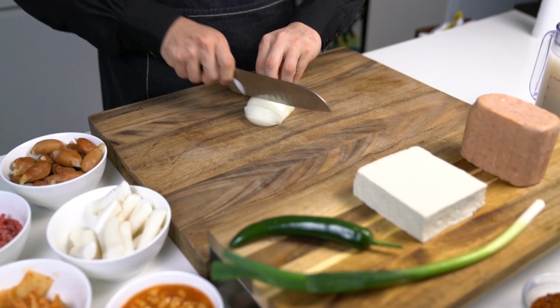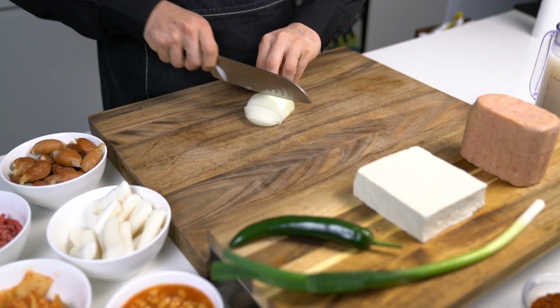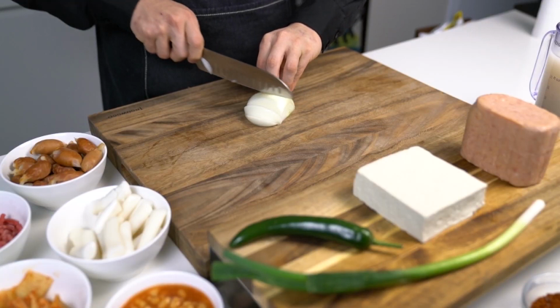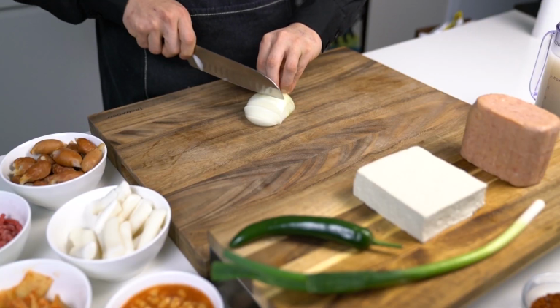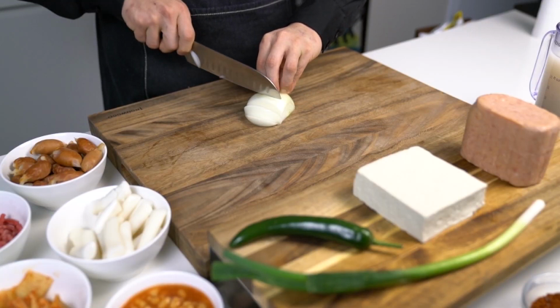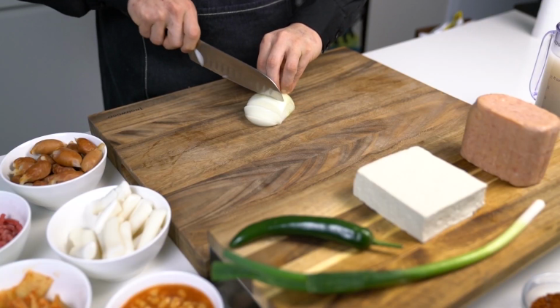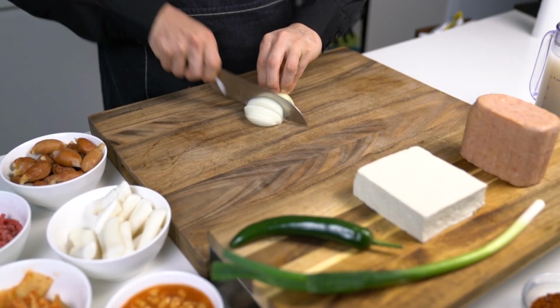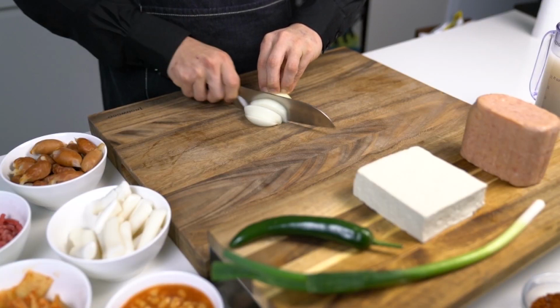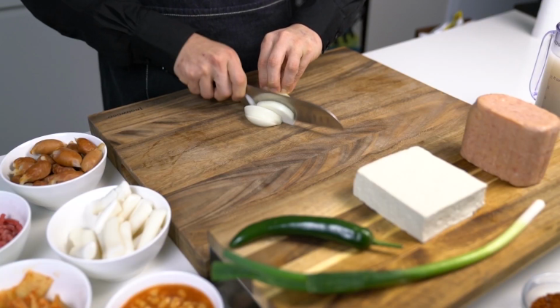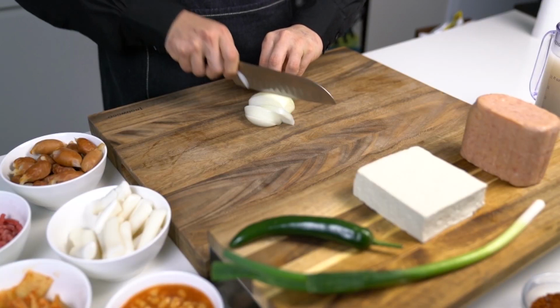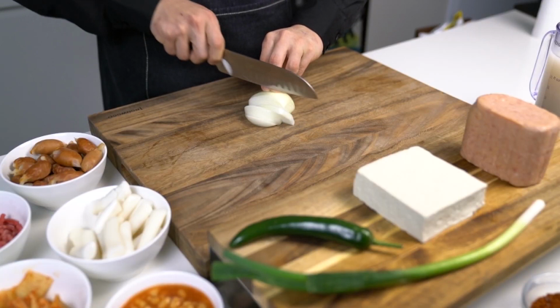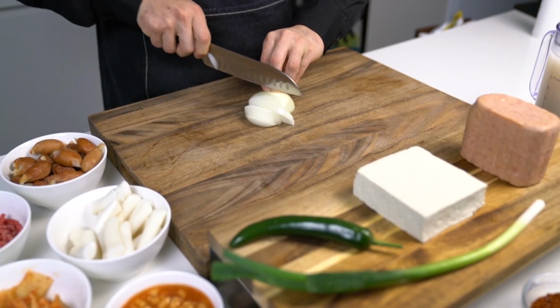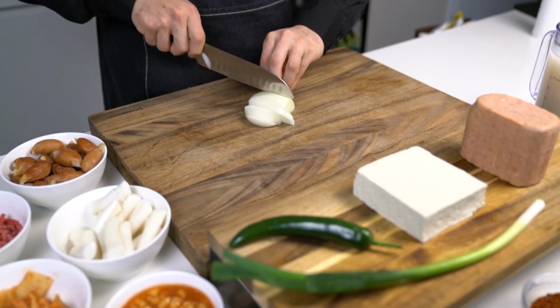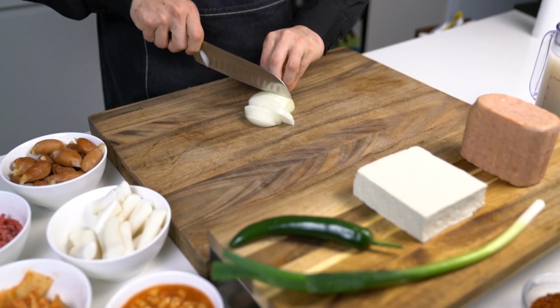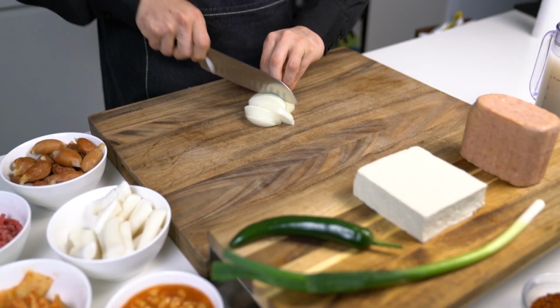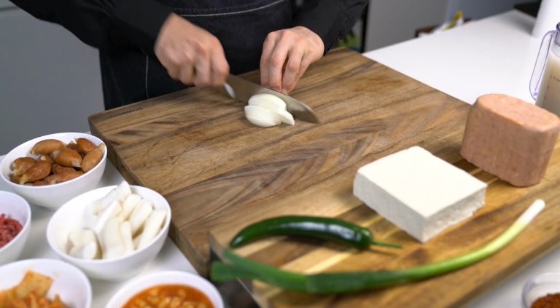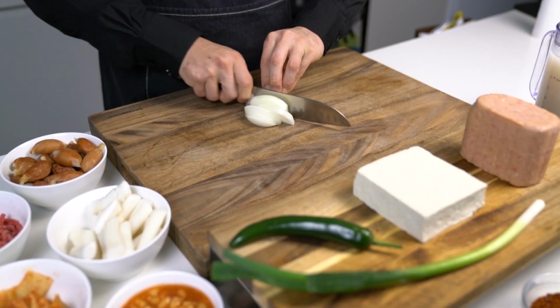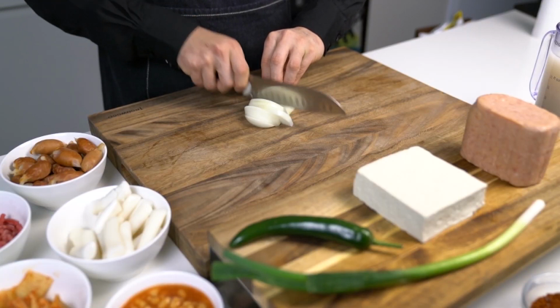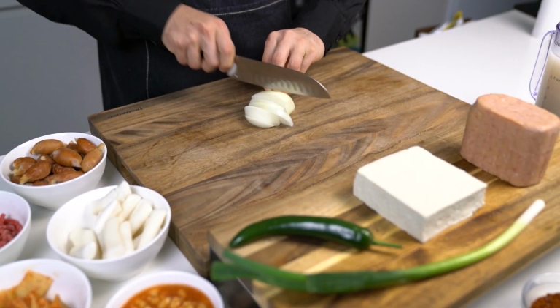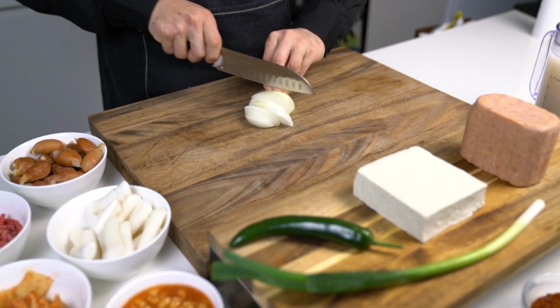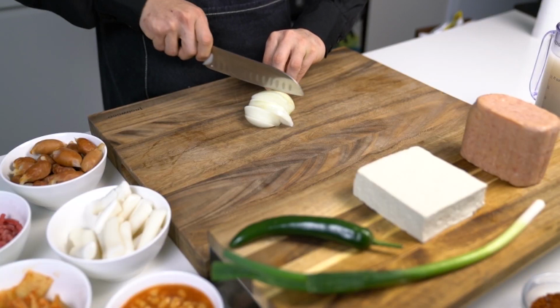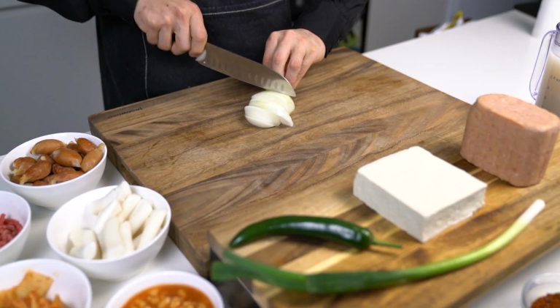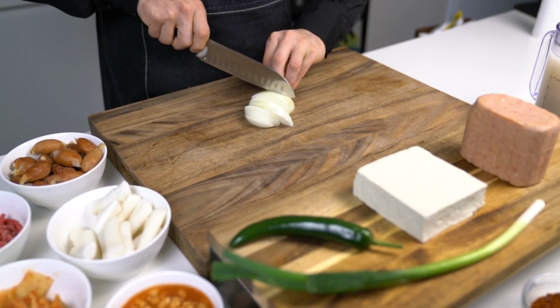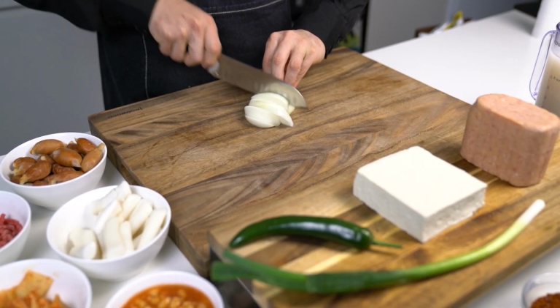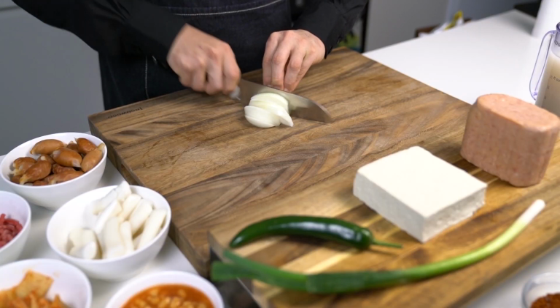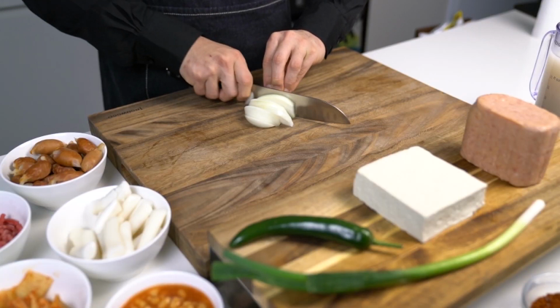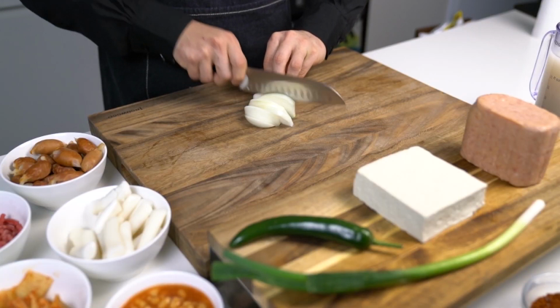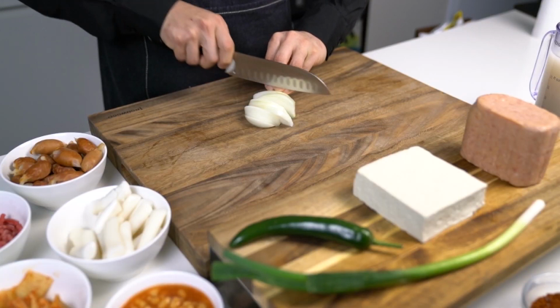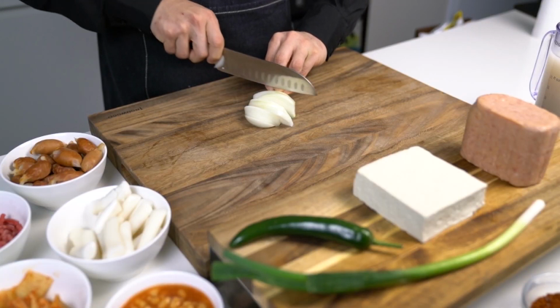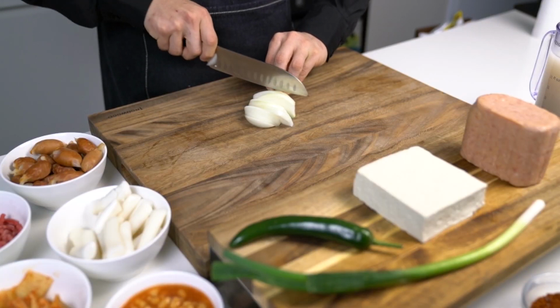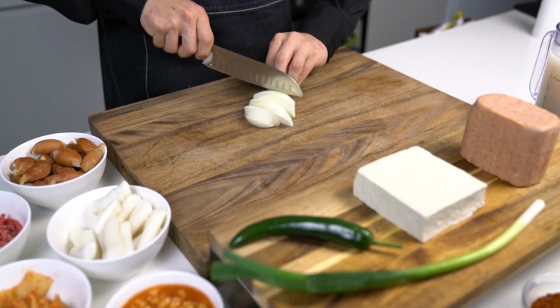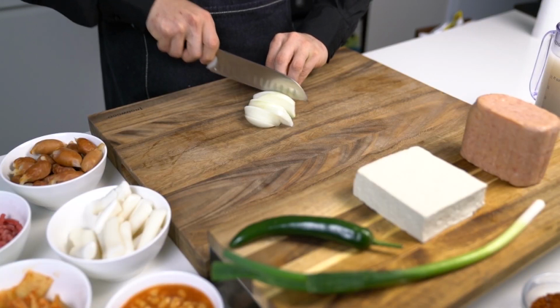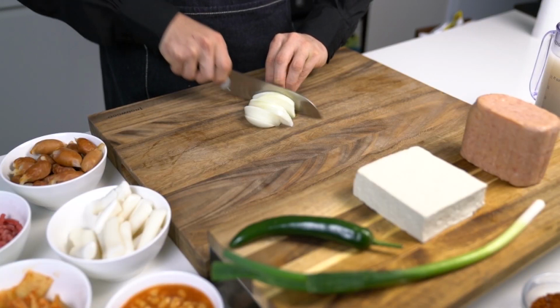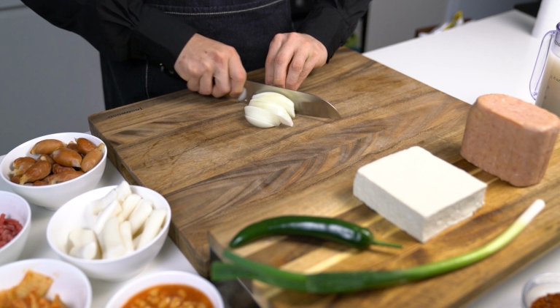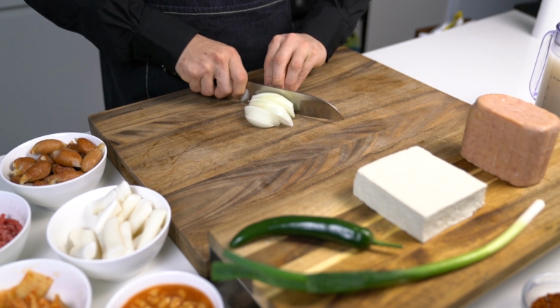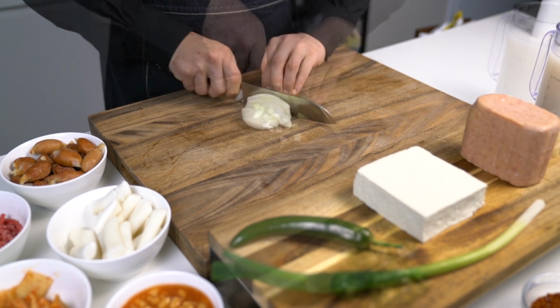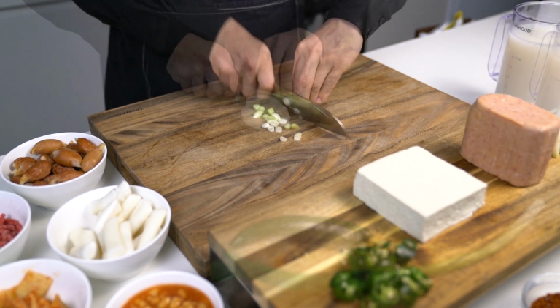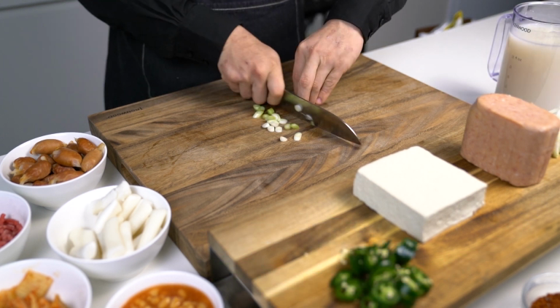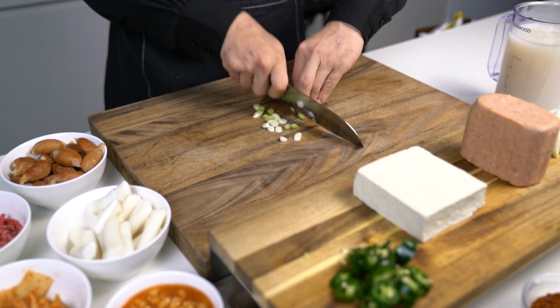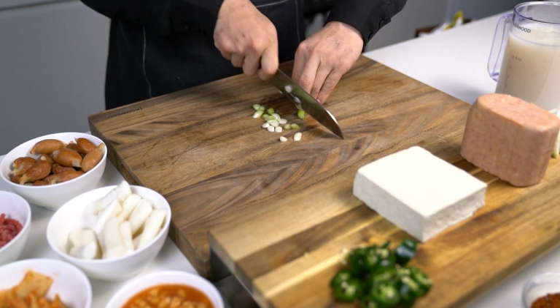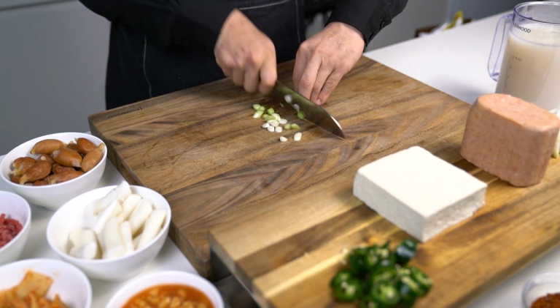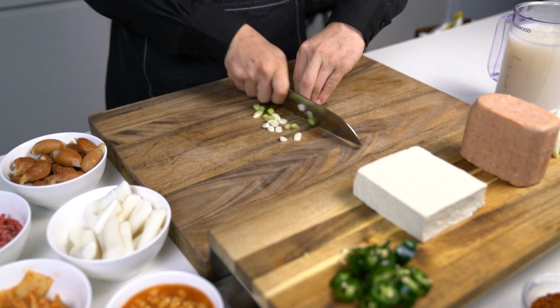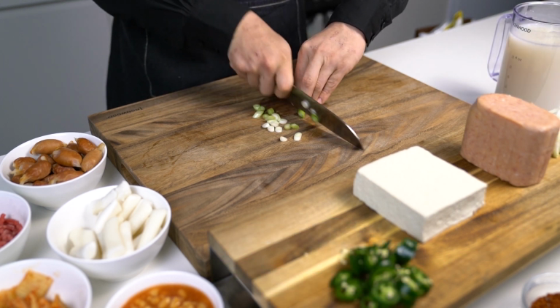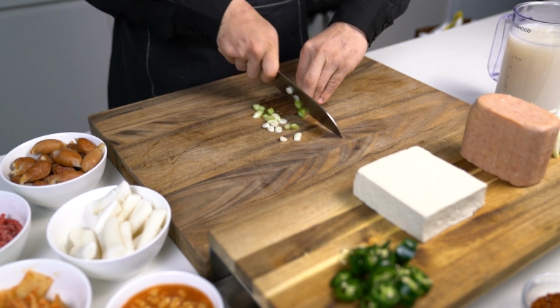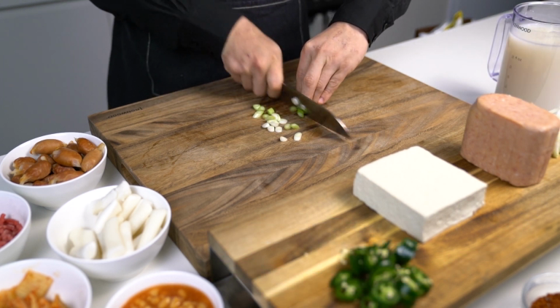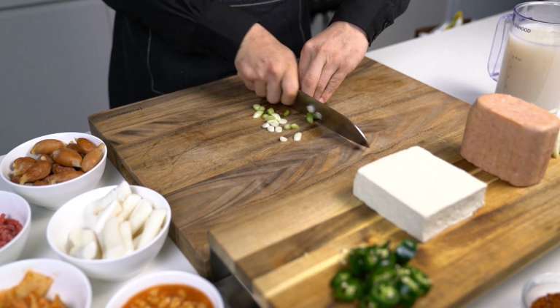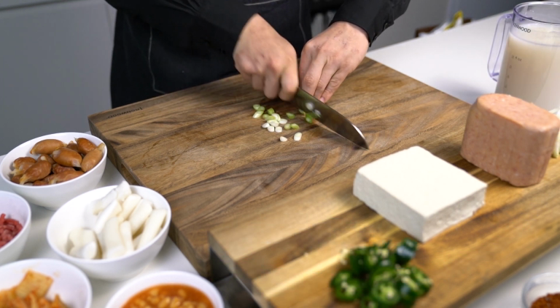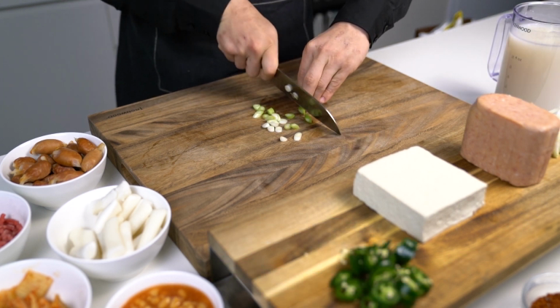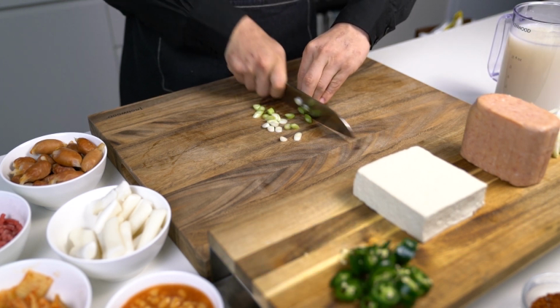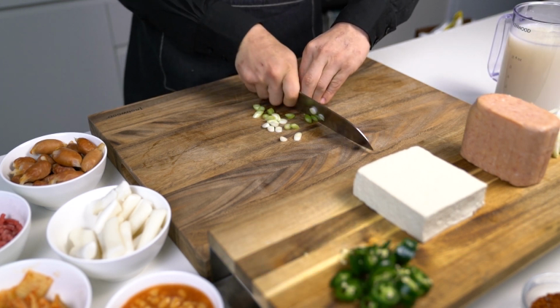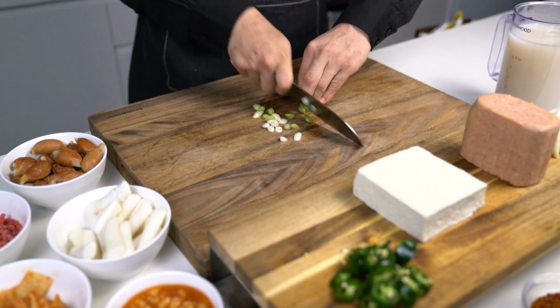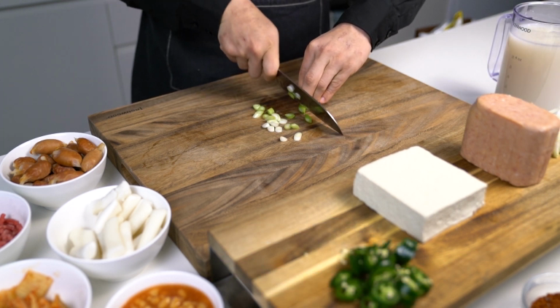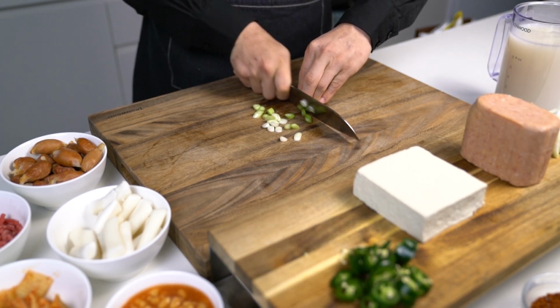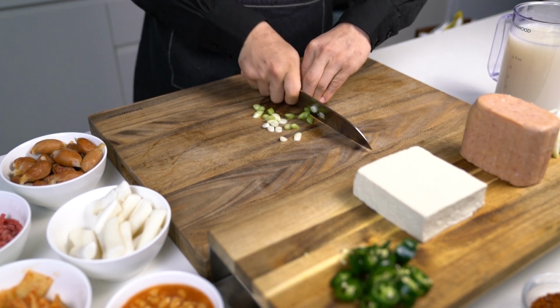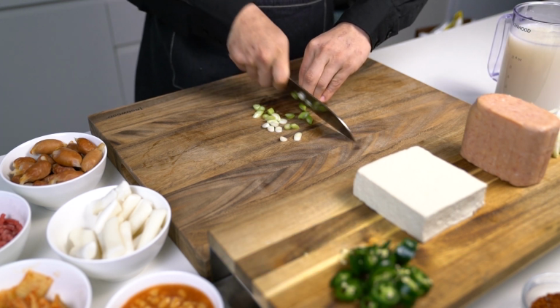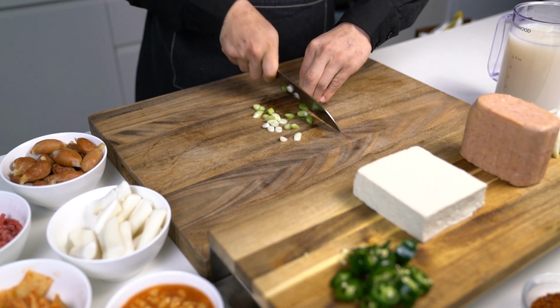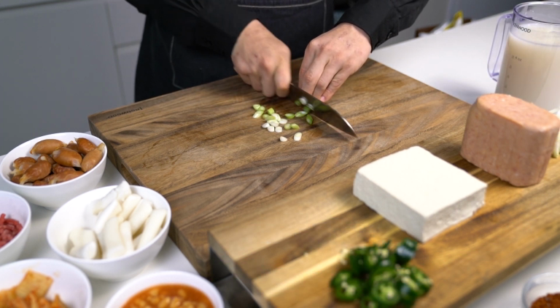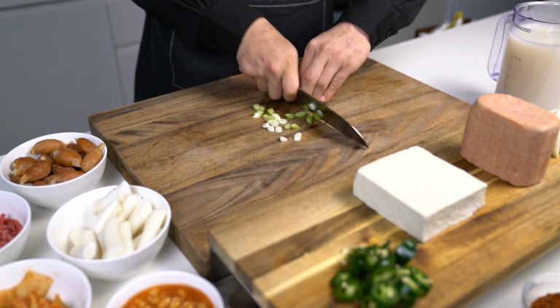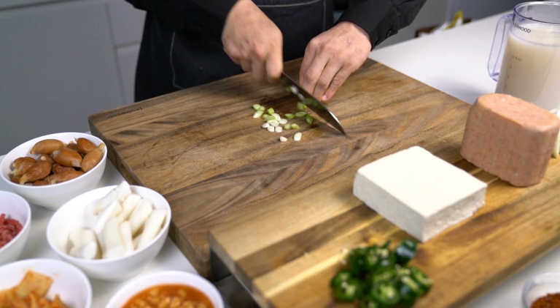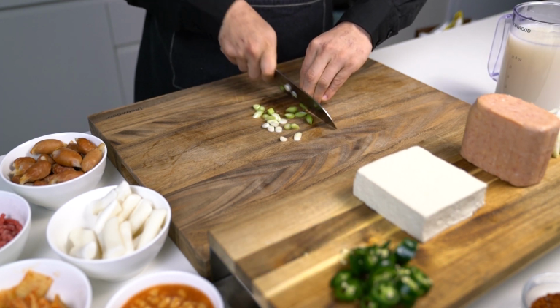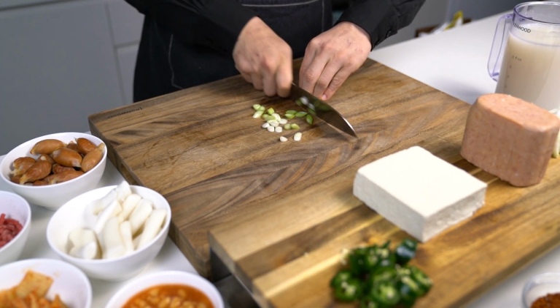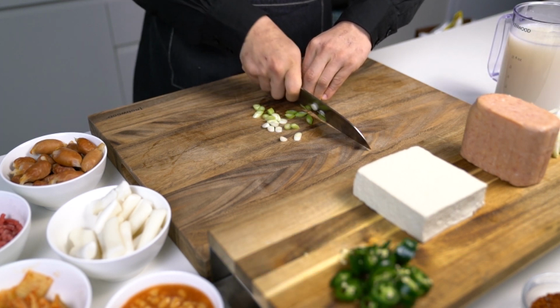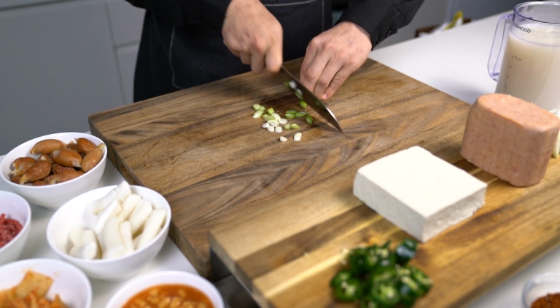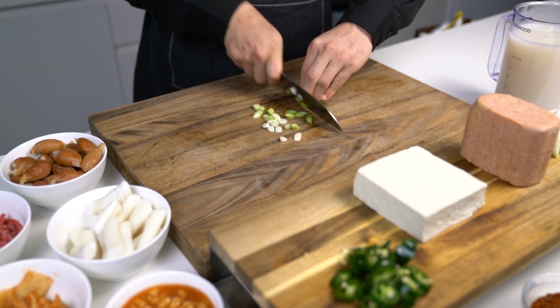Hi everyone! Welcome to FoodVenture. This is Adrian. Today, I'm going to show you guys how to make Korean military soup.